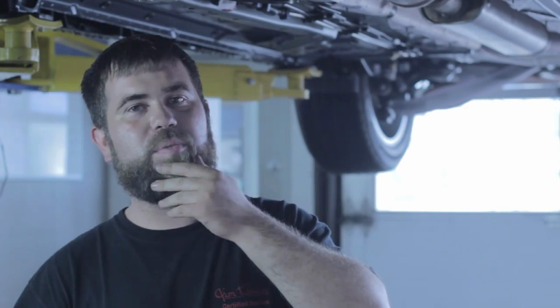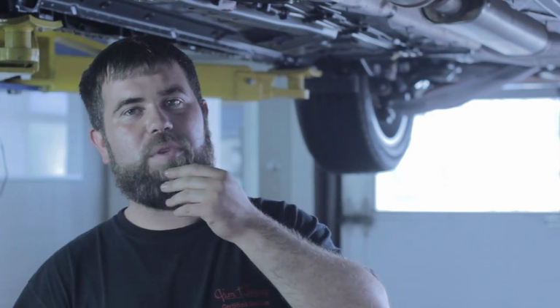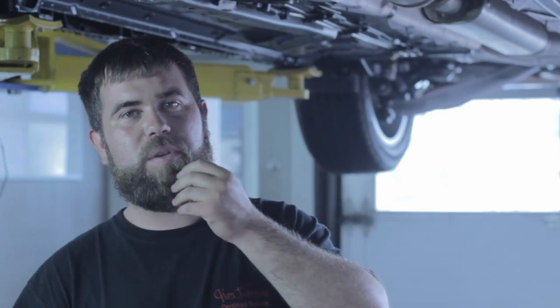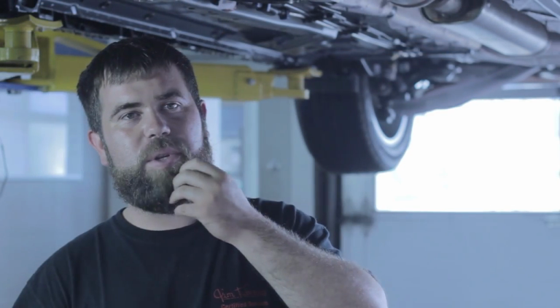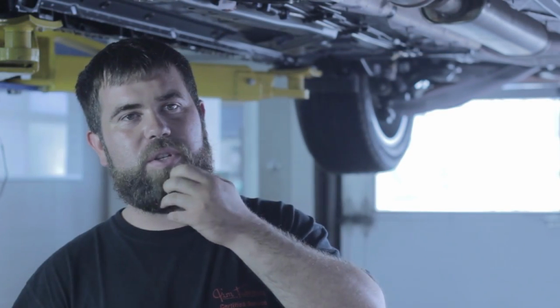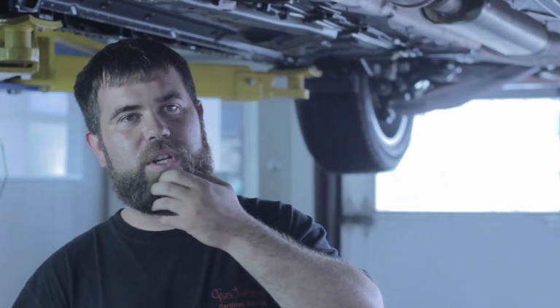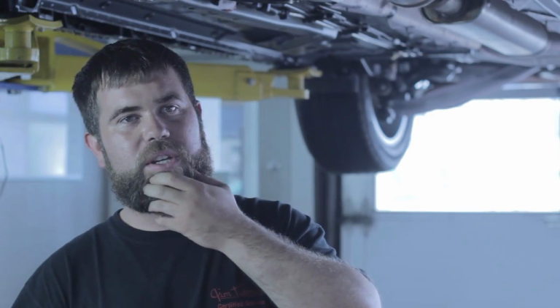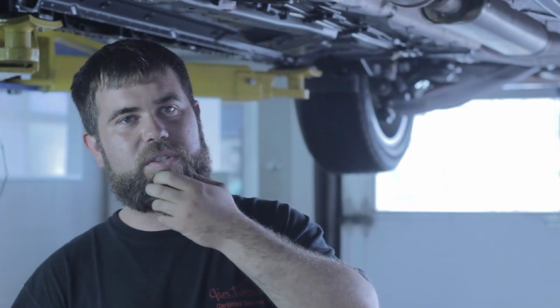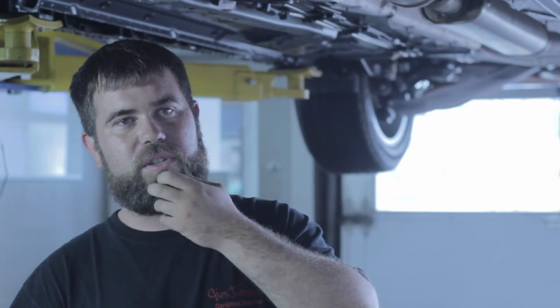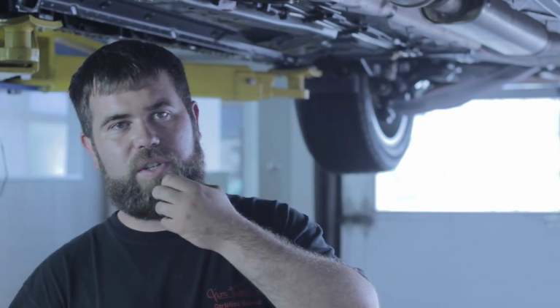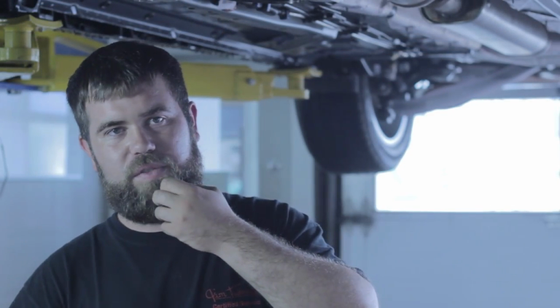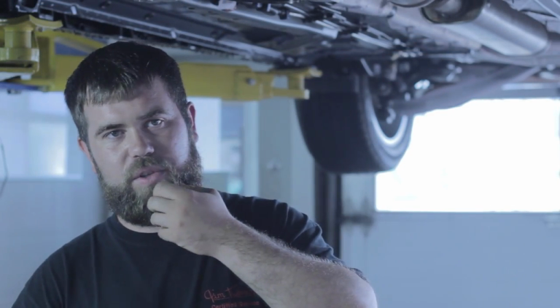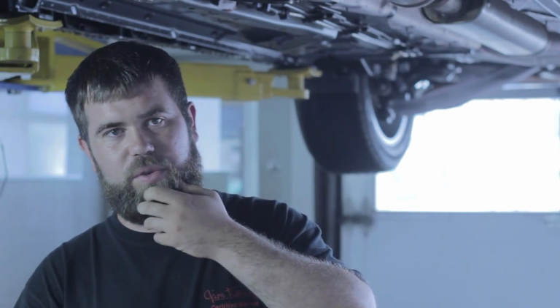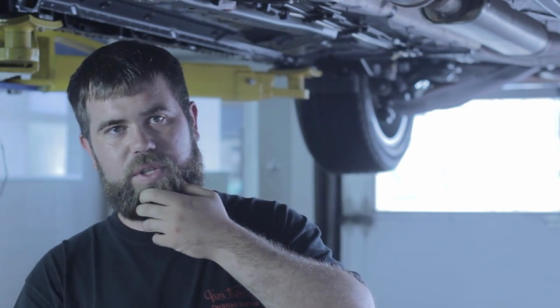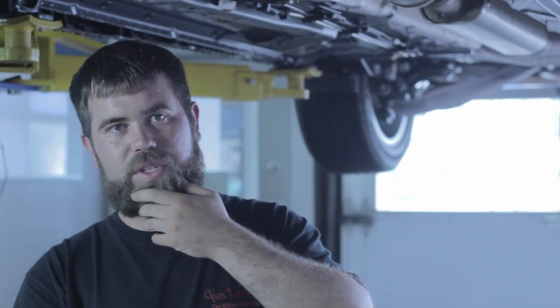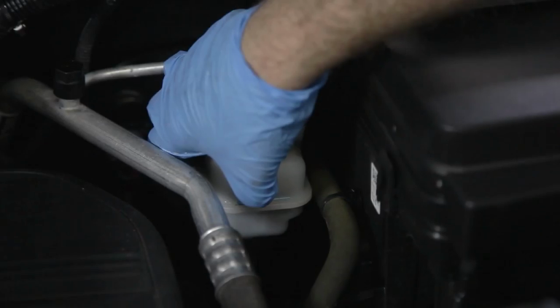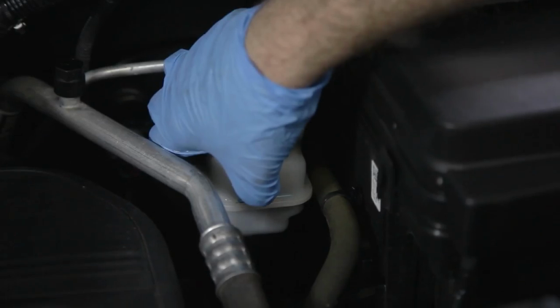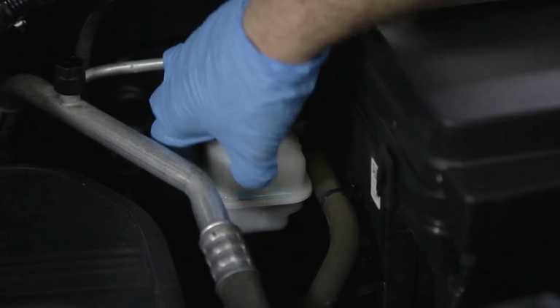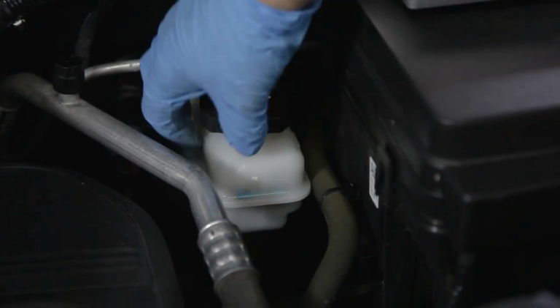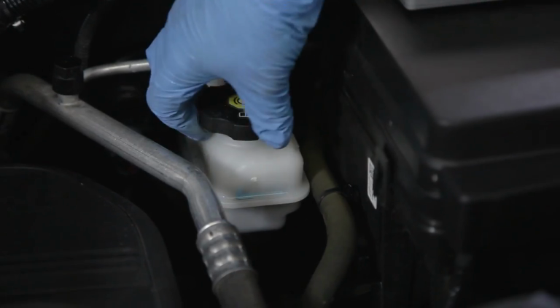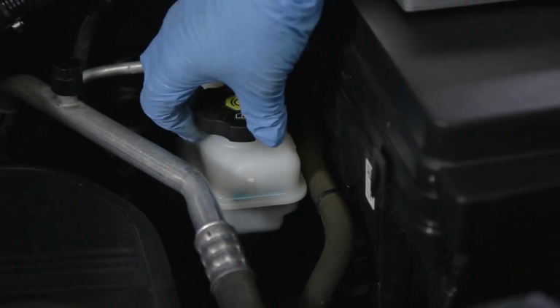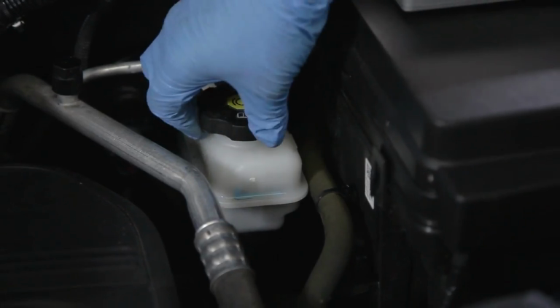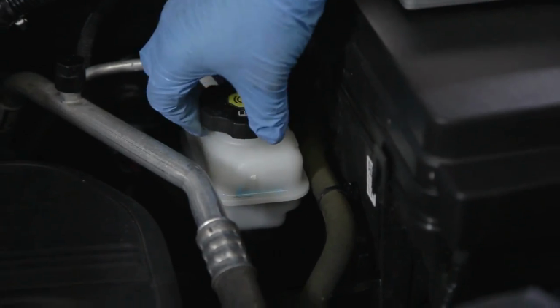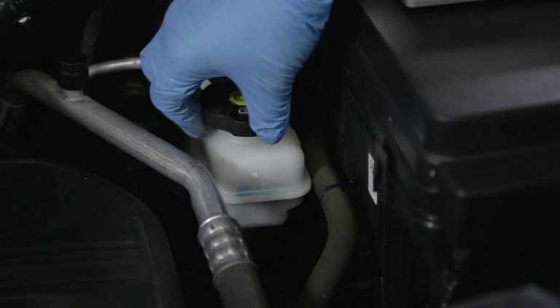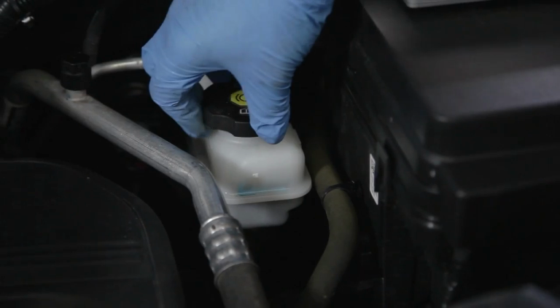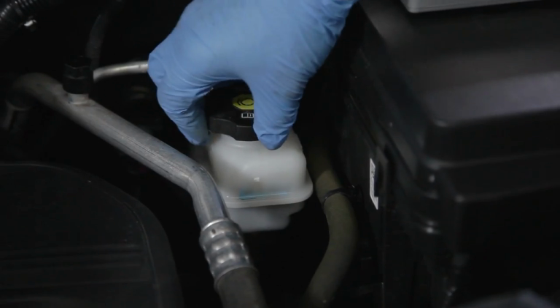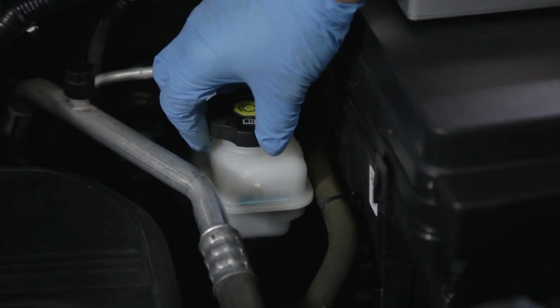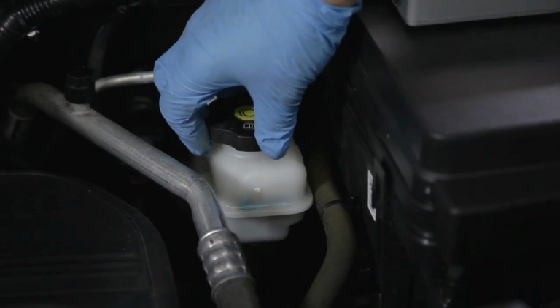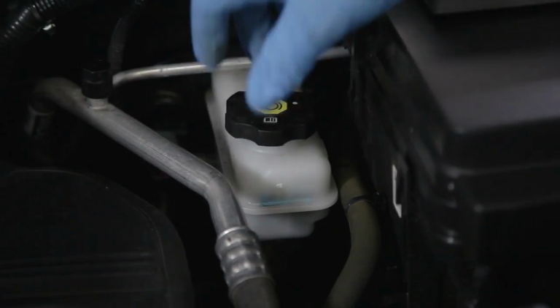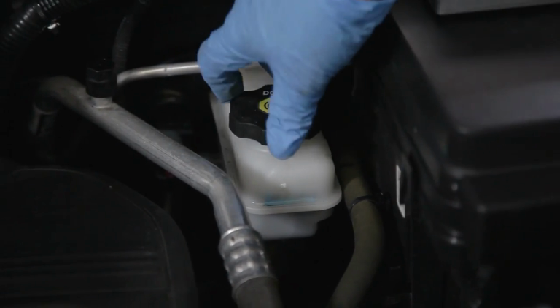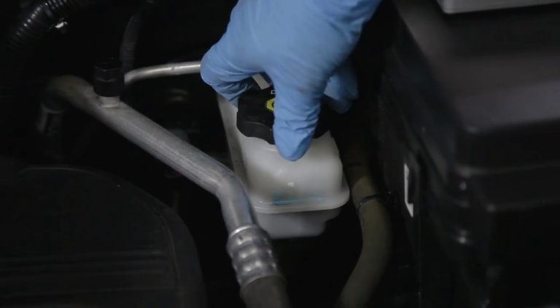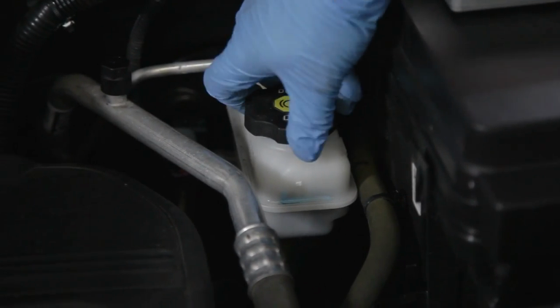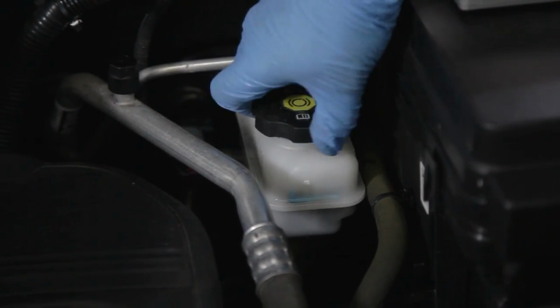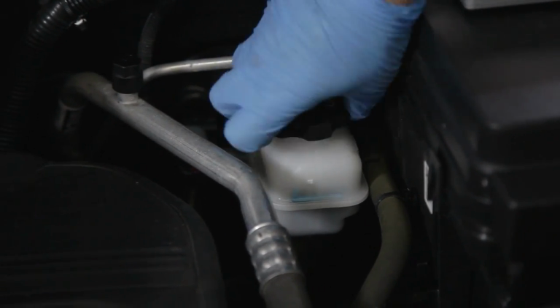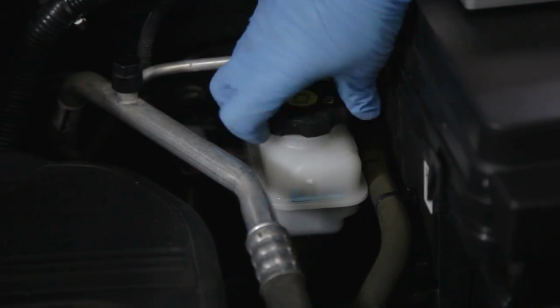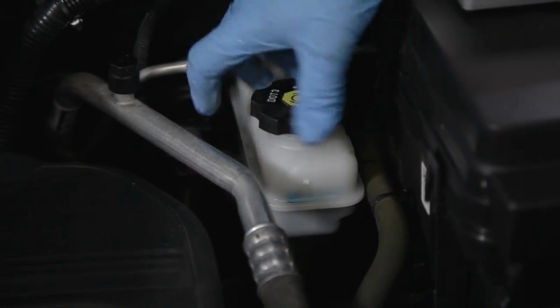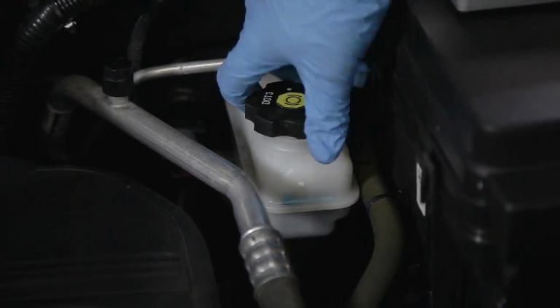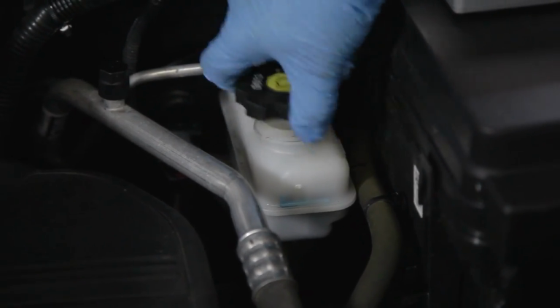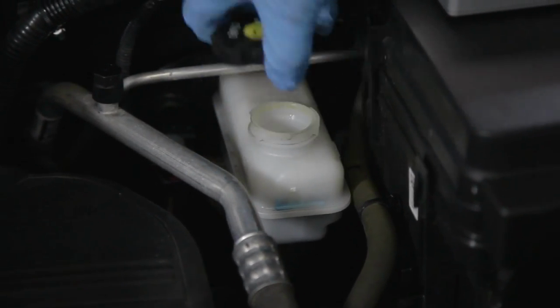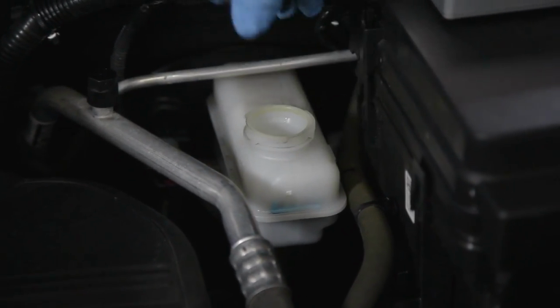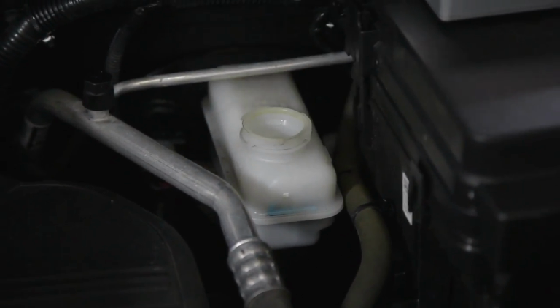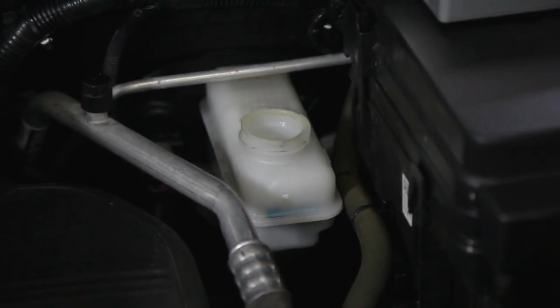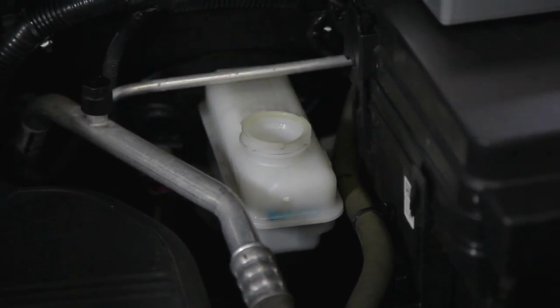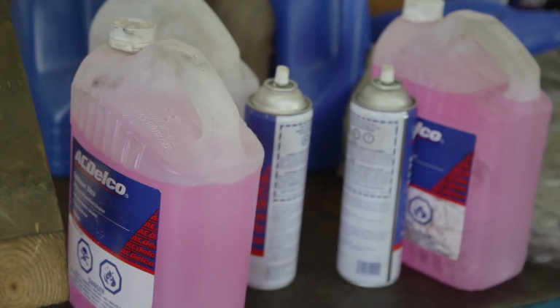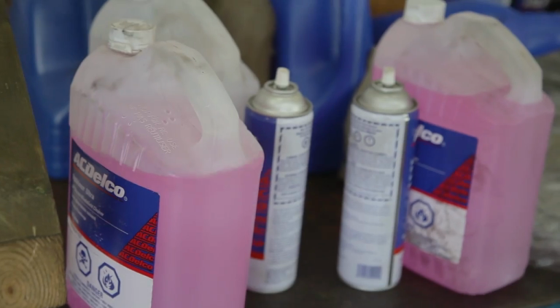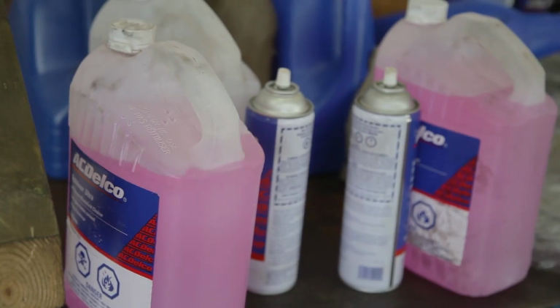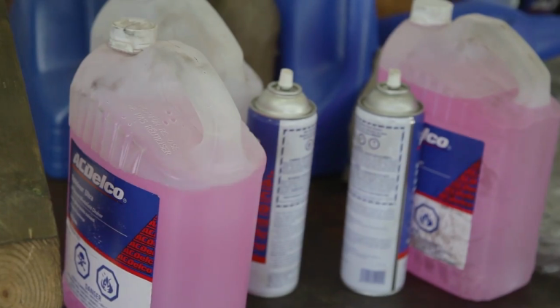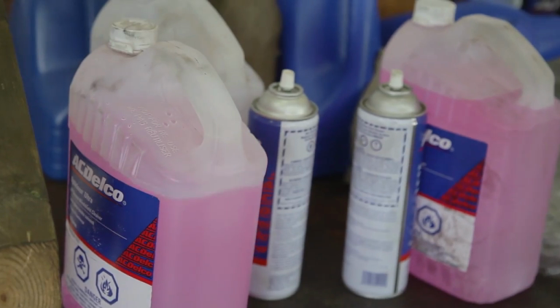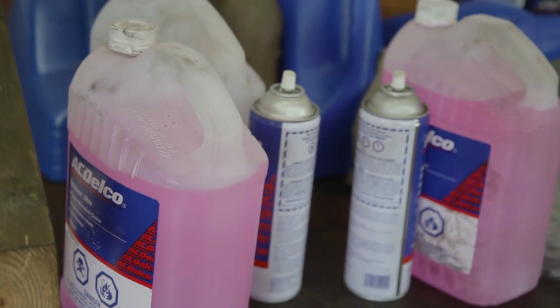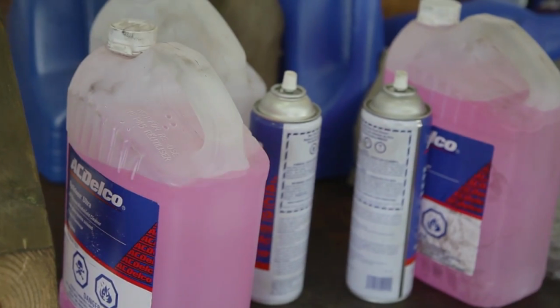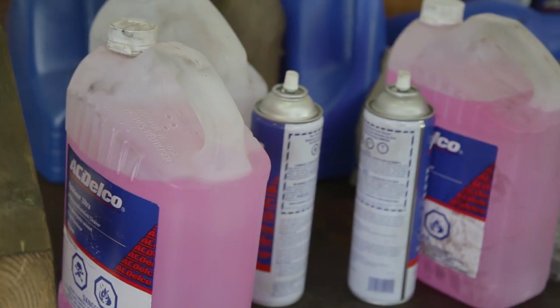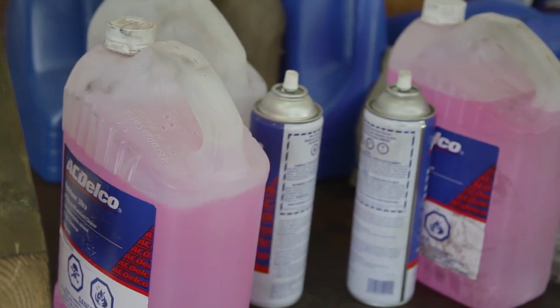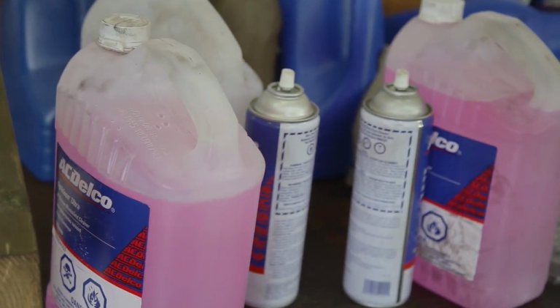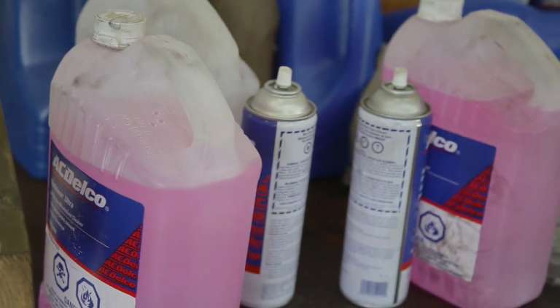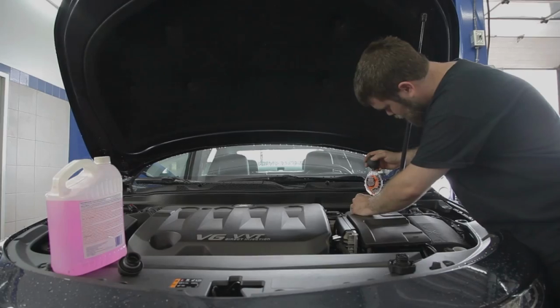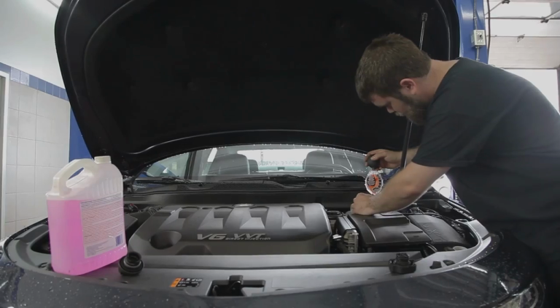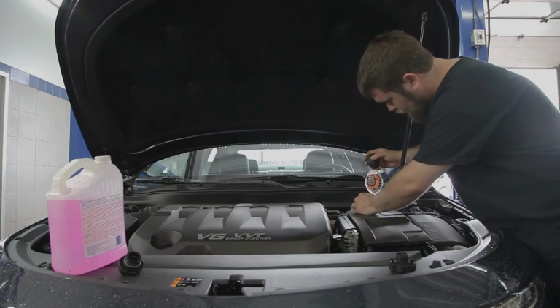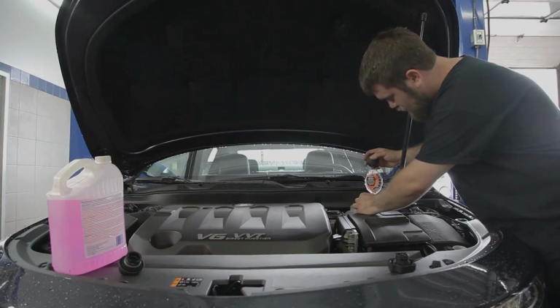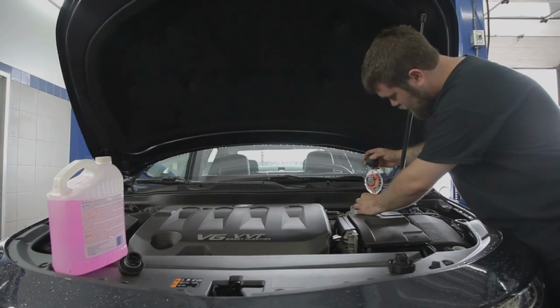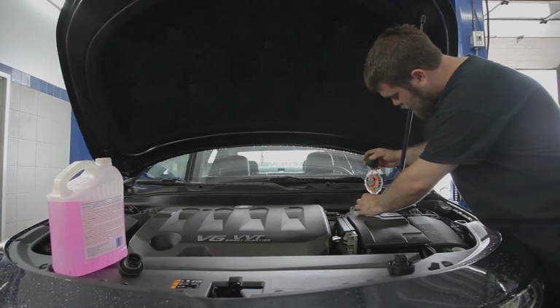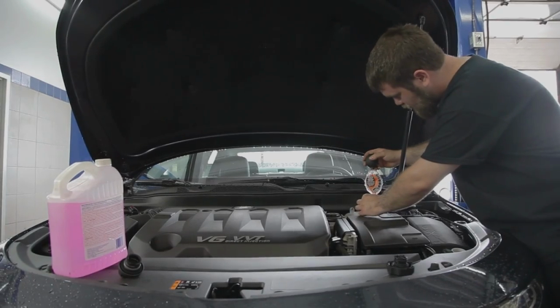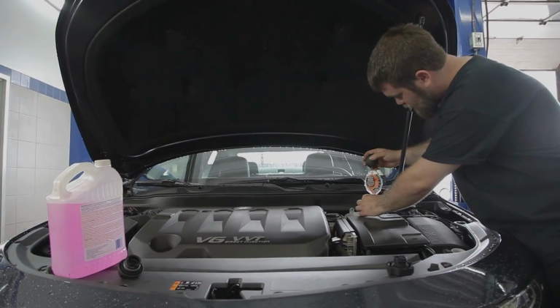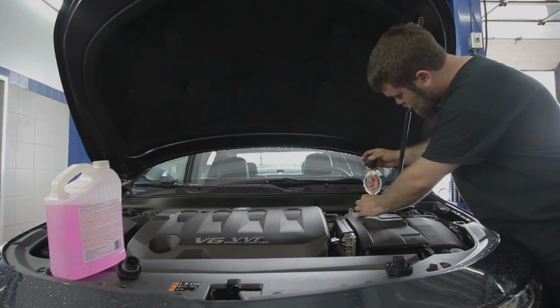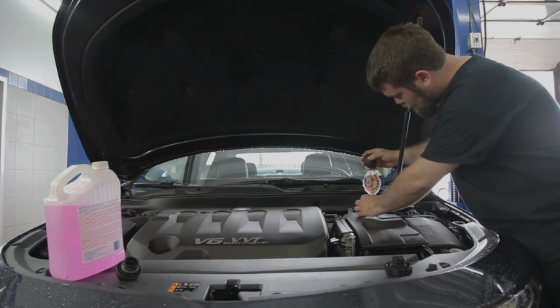Other preliminary checks are your fluids — testing your coolant for its operating temperature and making sure they're at the proper level.